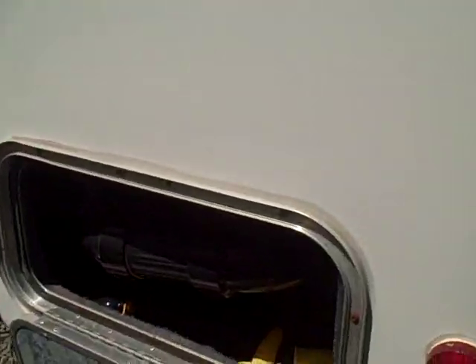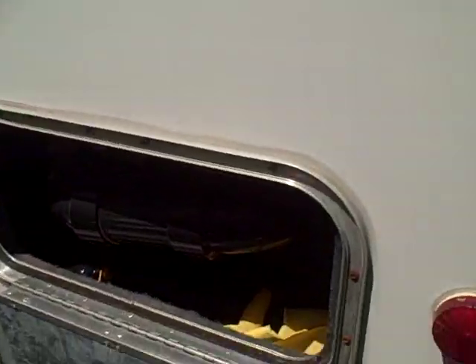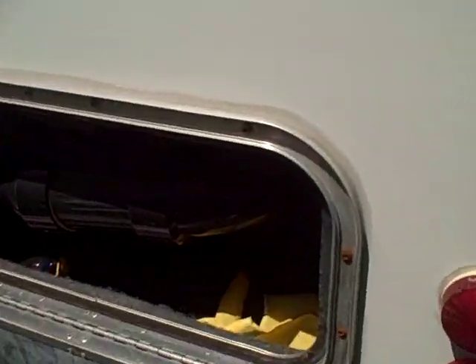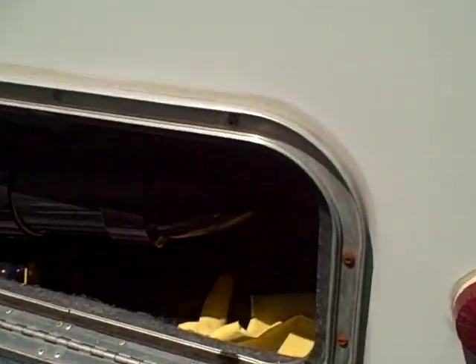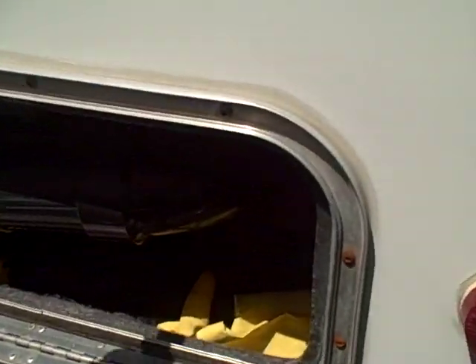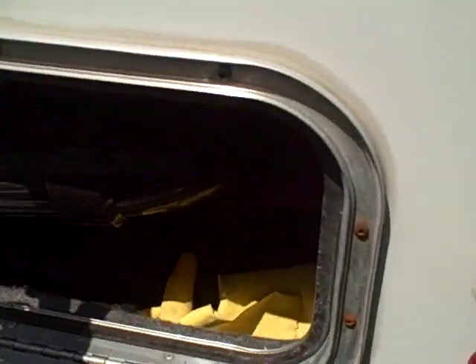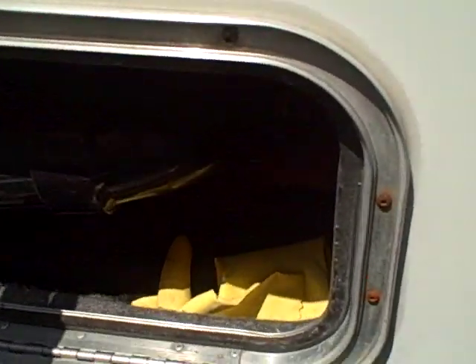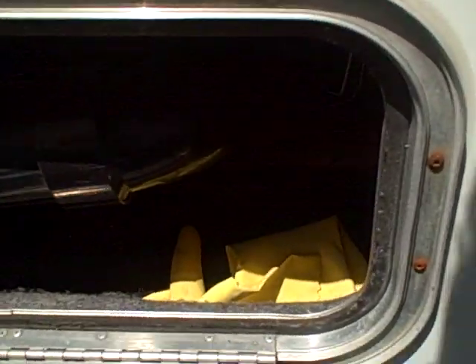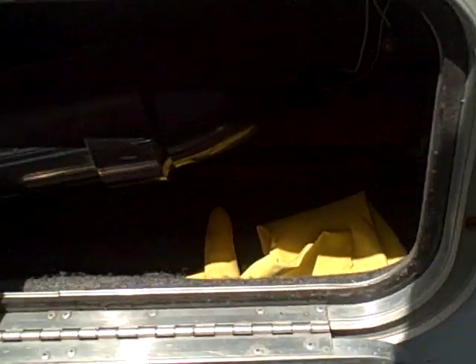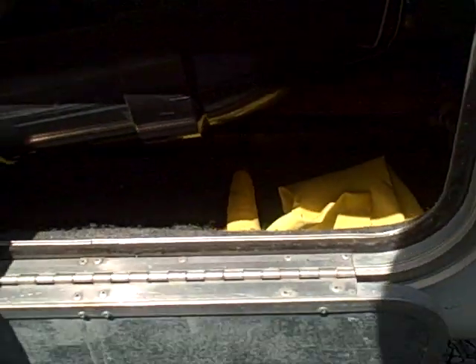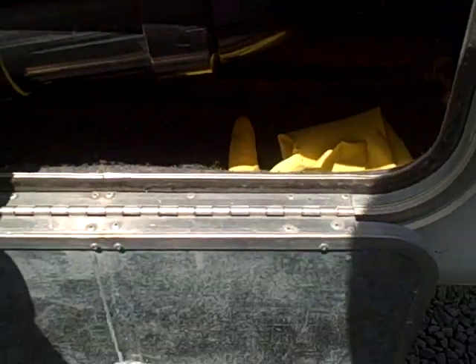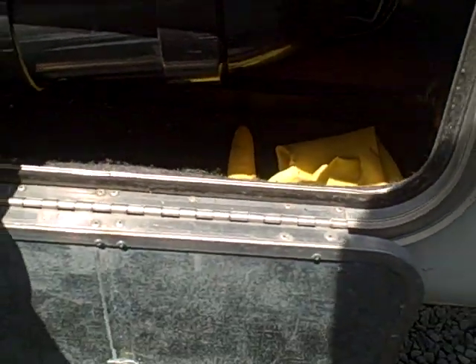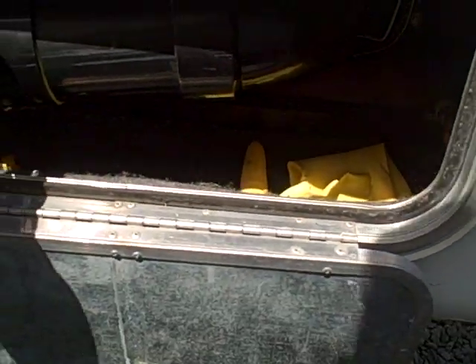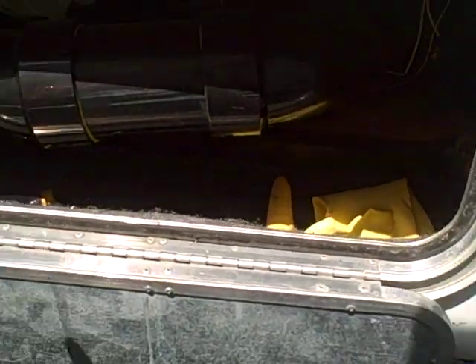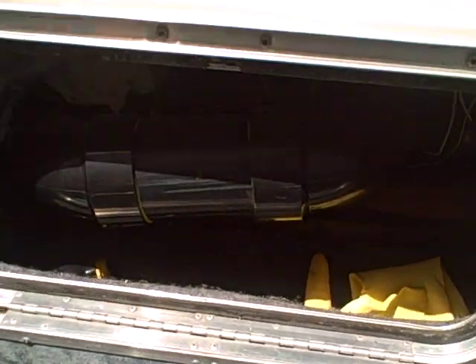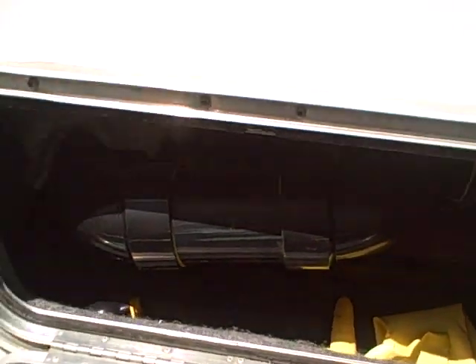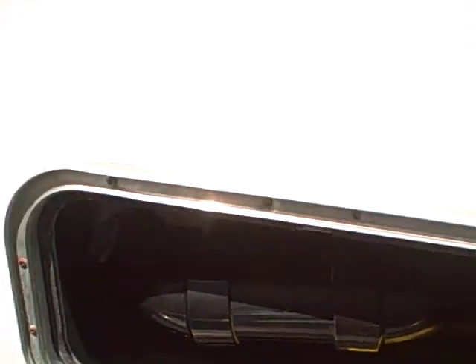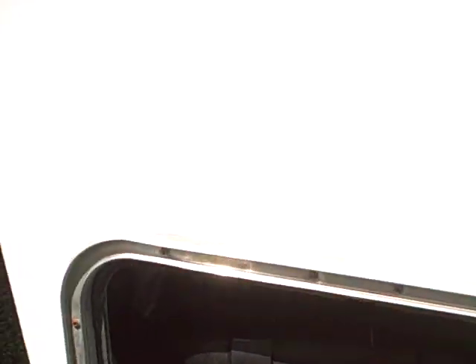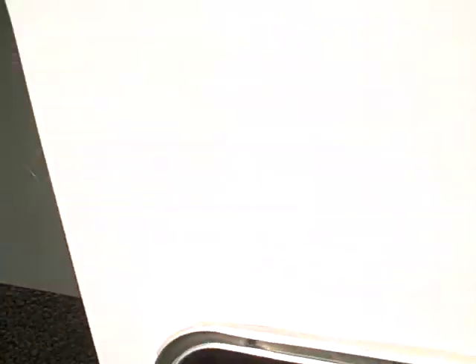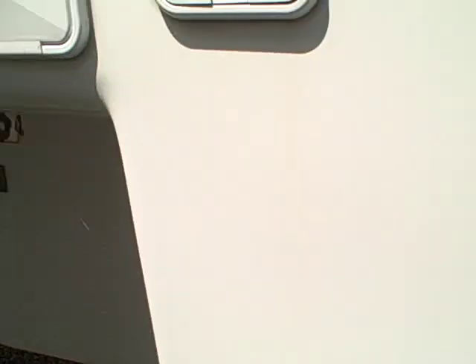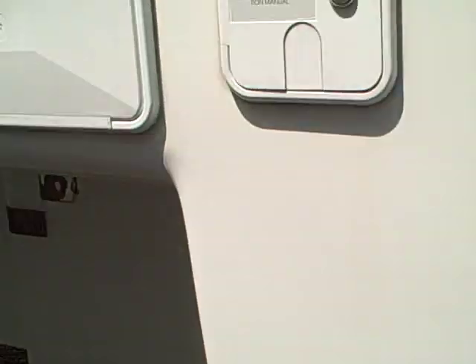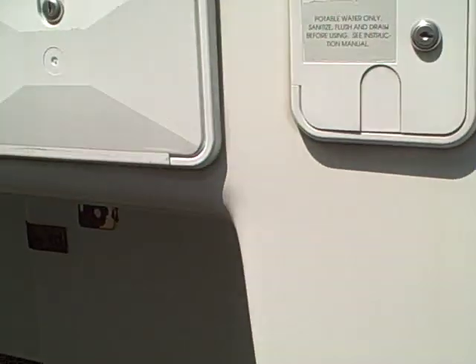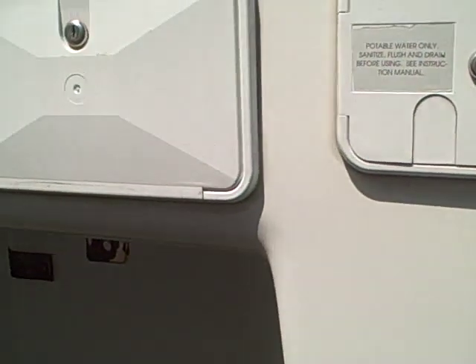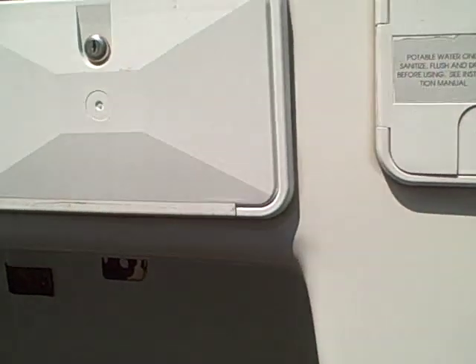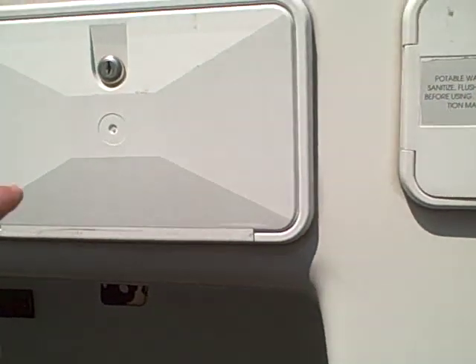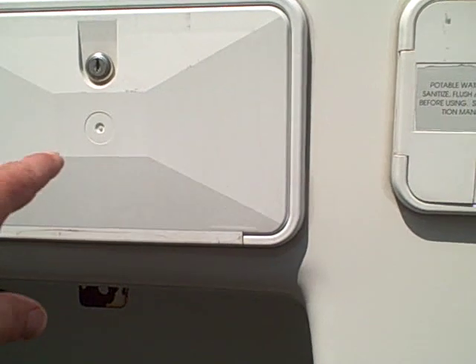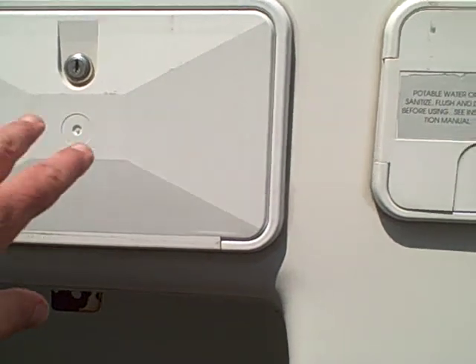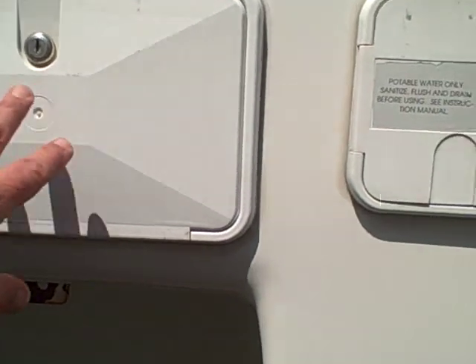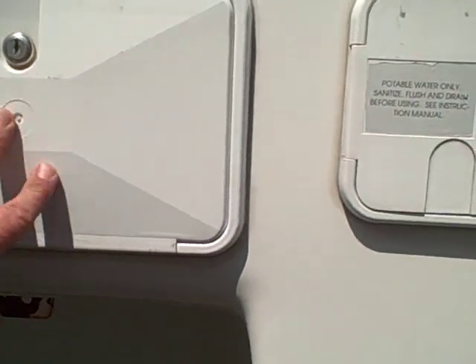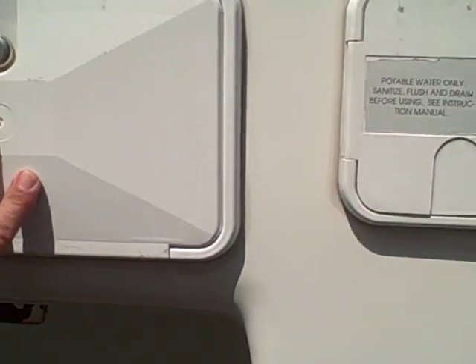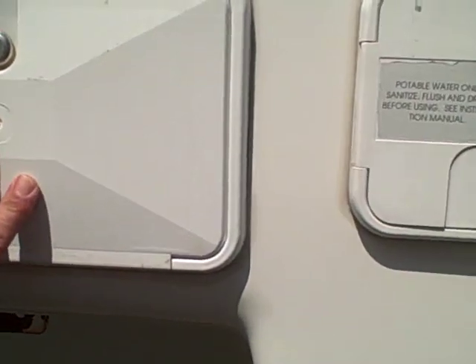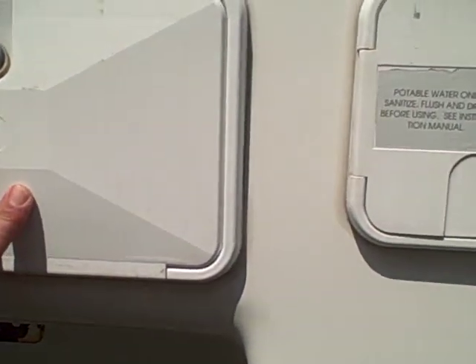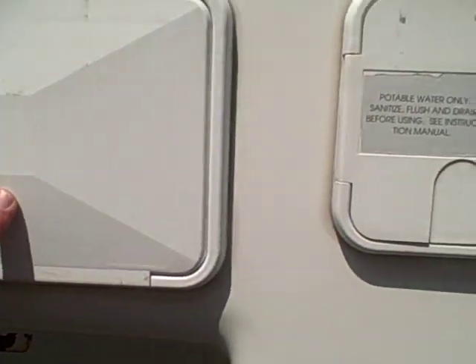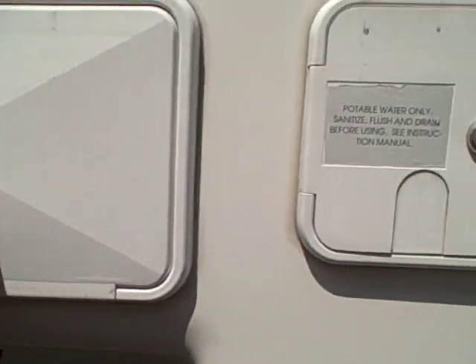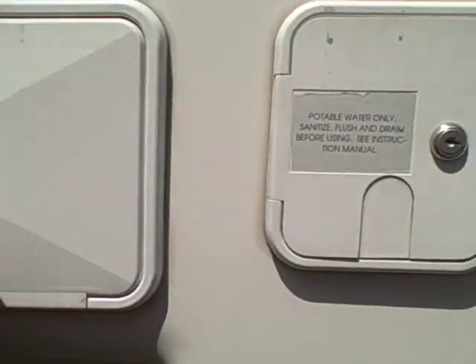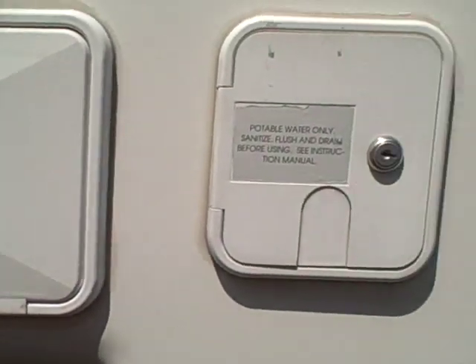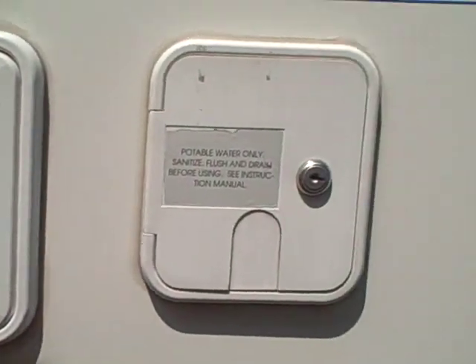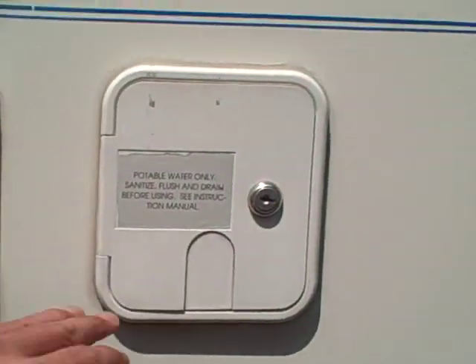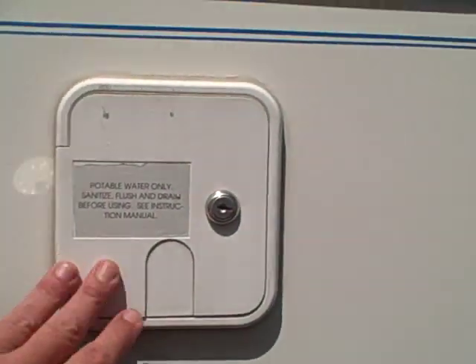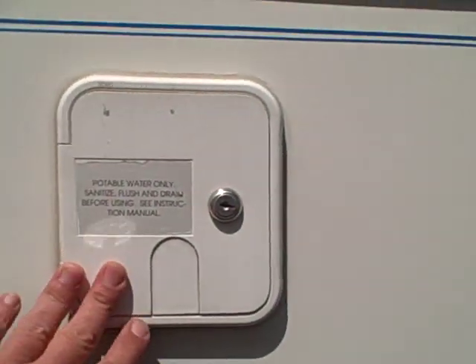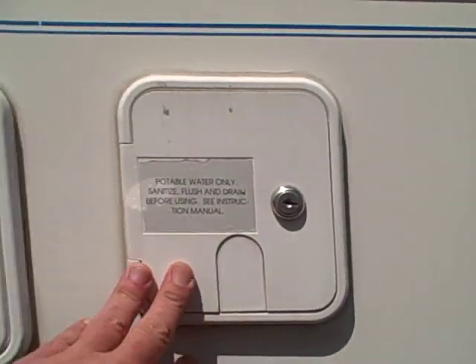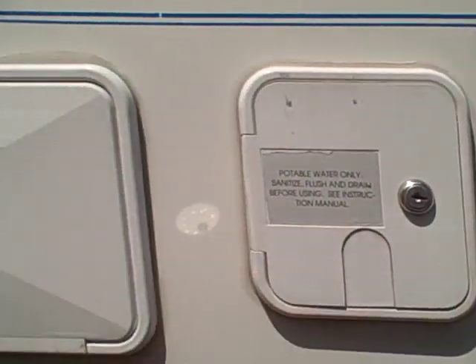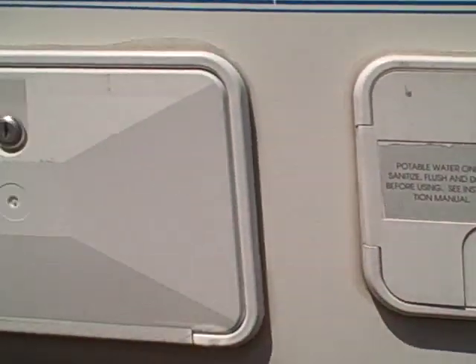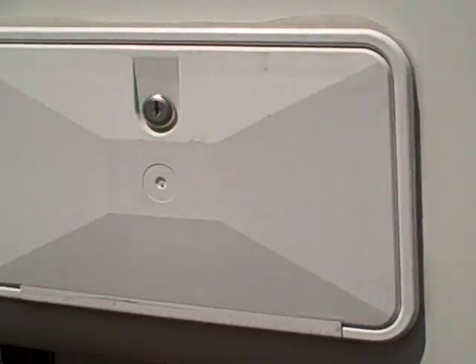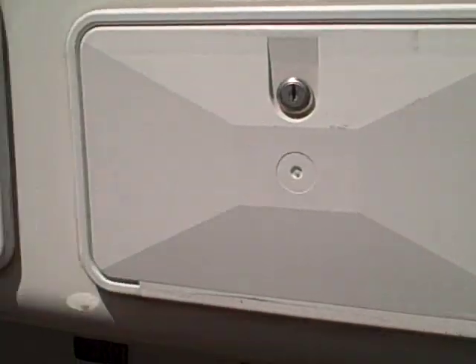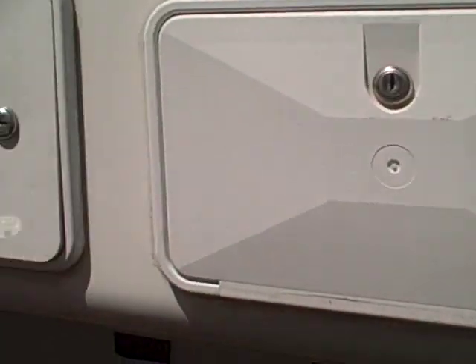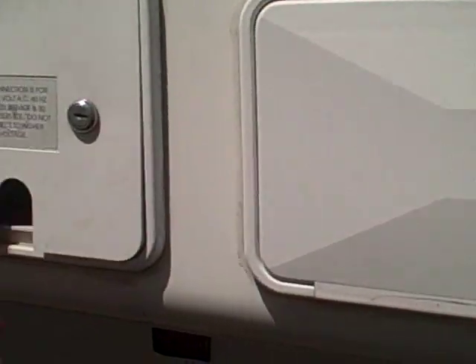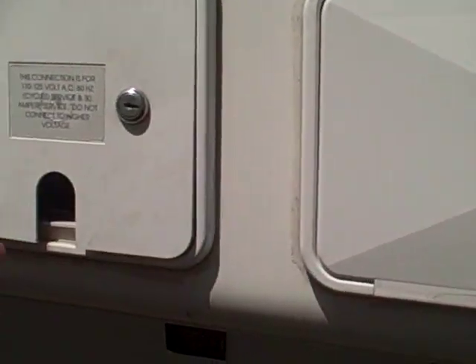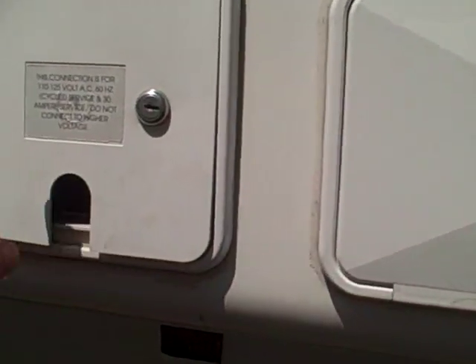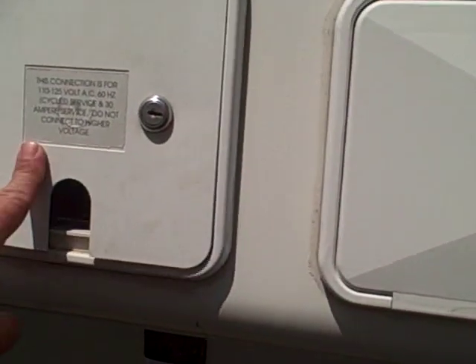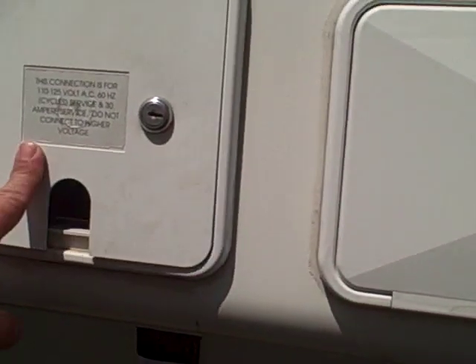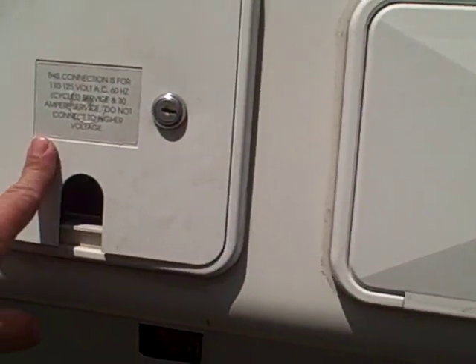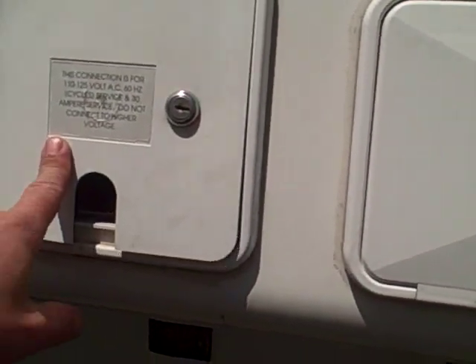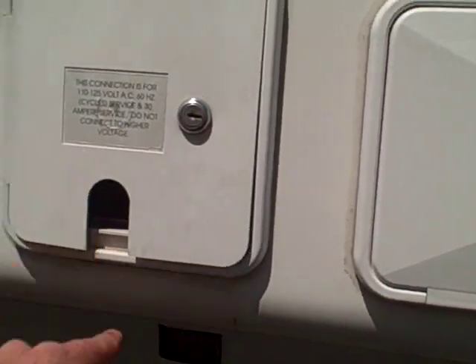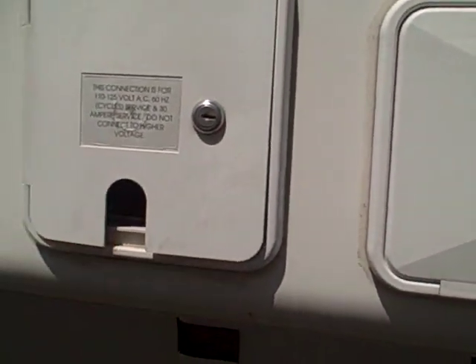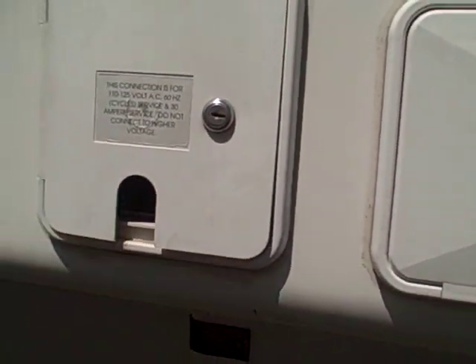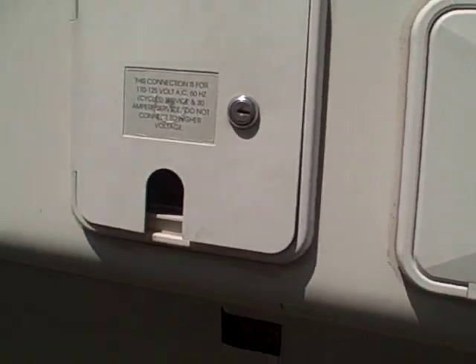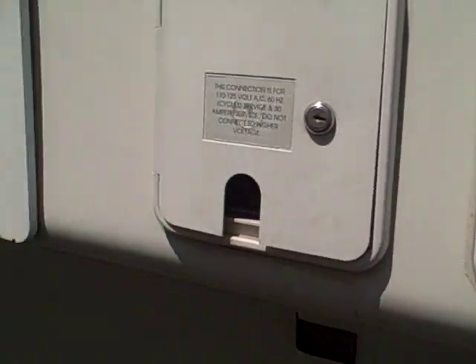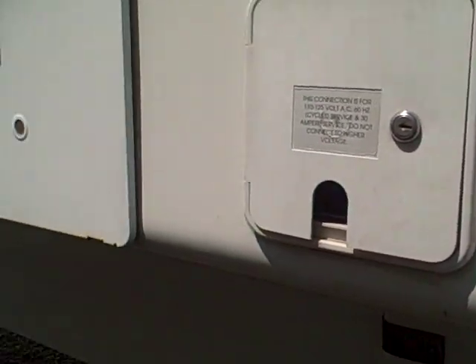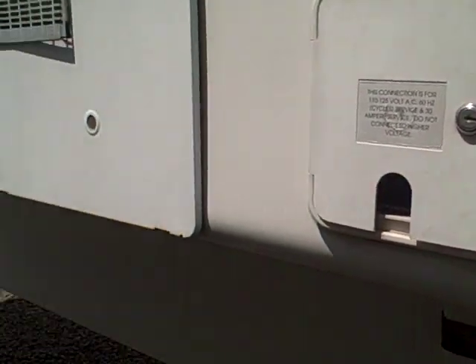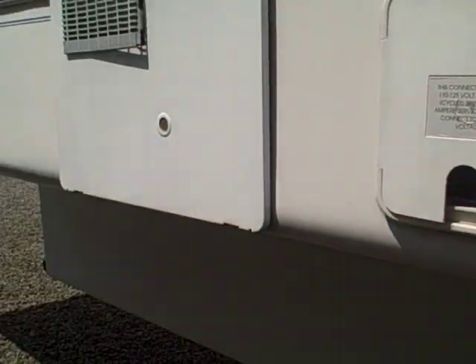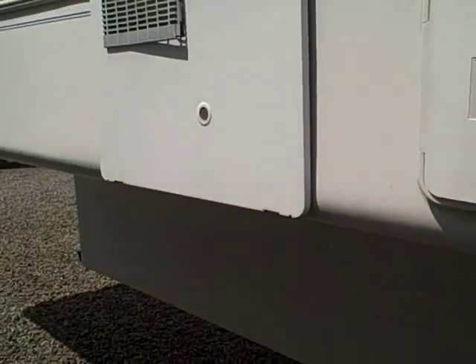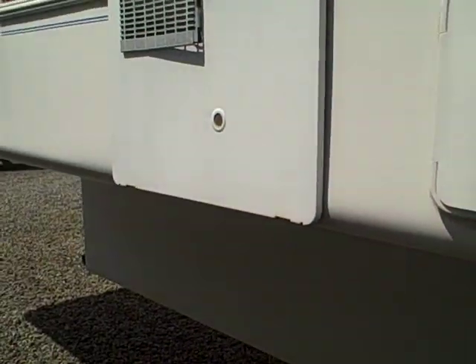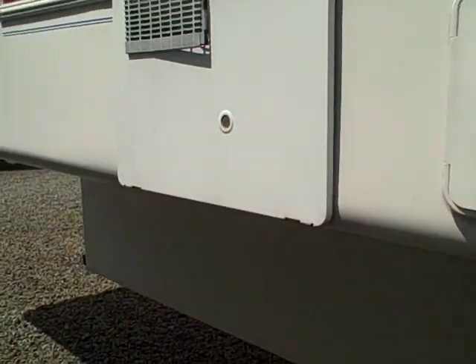This compartment is for your dump valve. You've got an outside shower here, water, and of course the power connector.